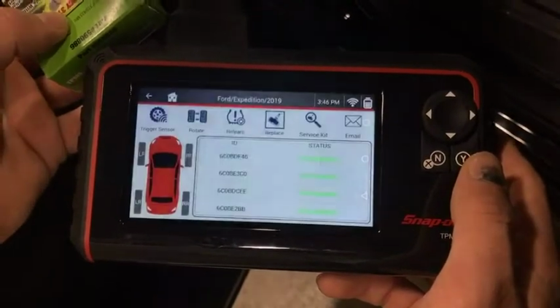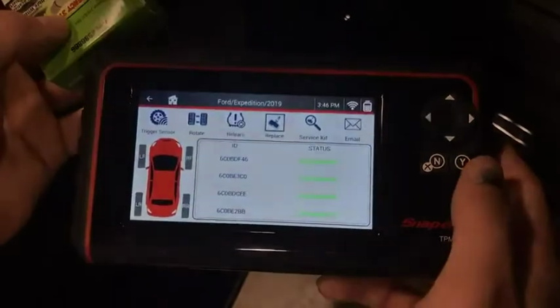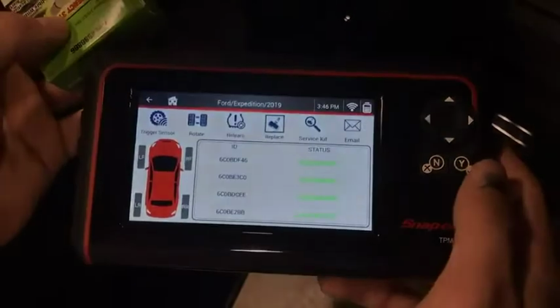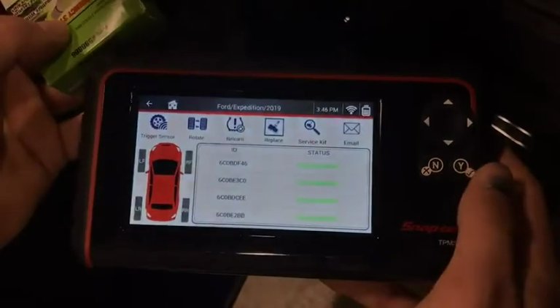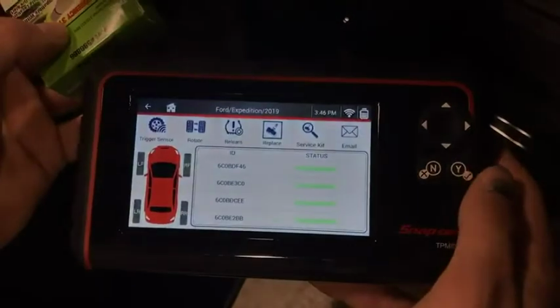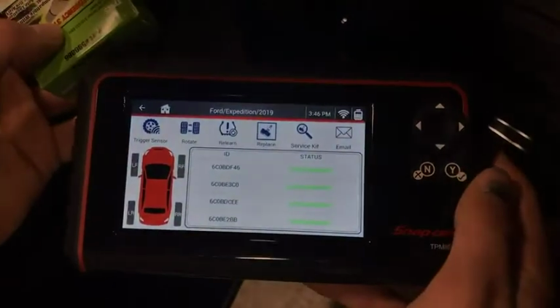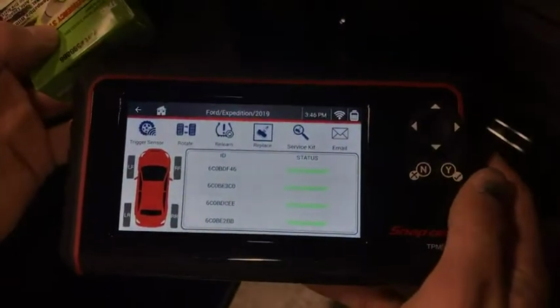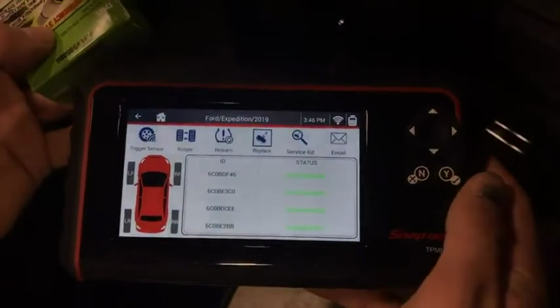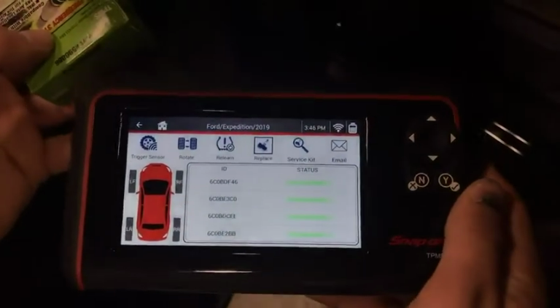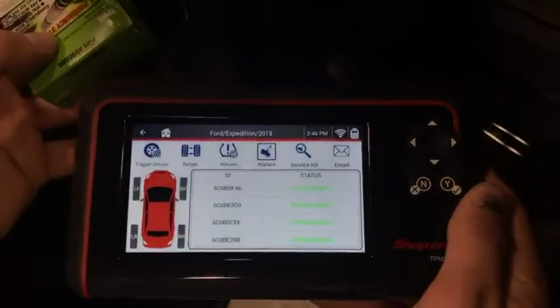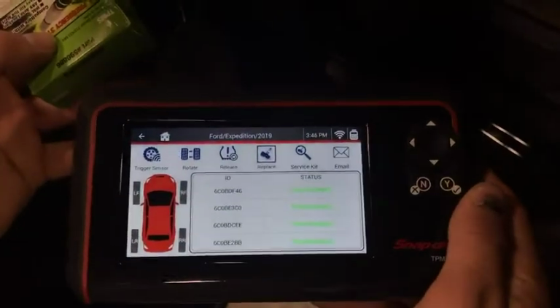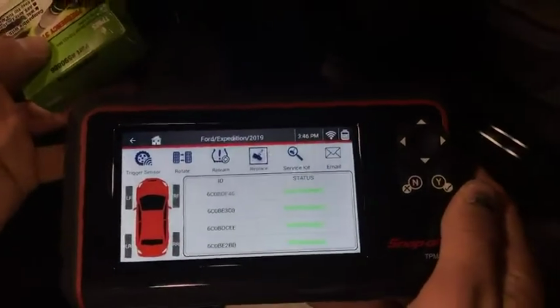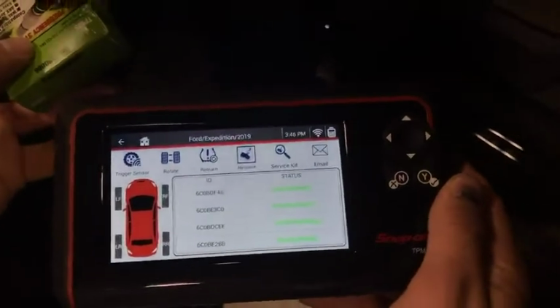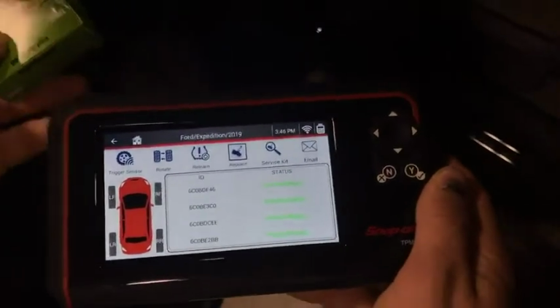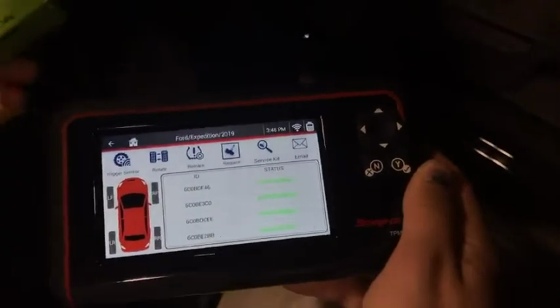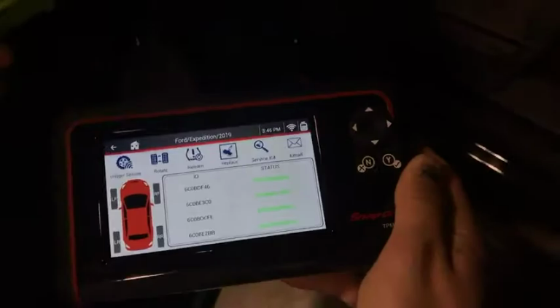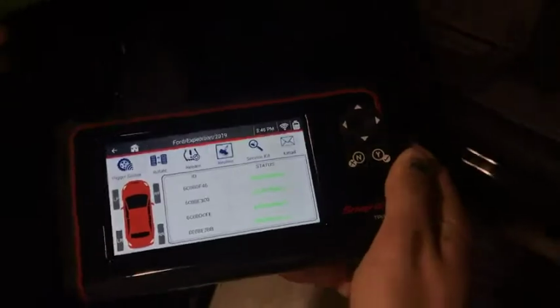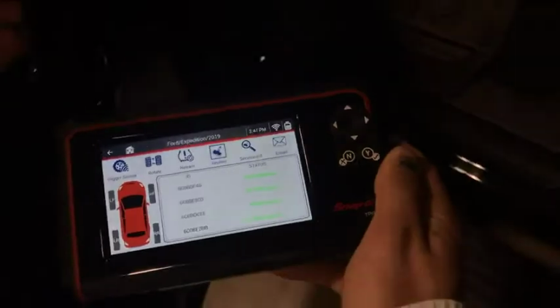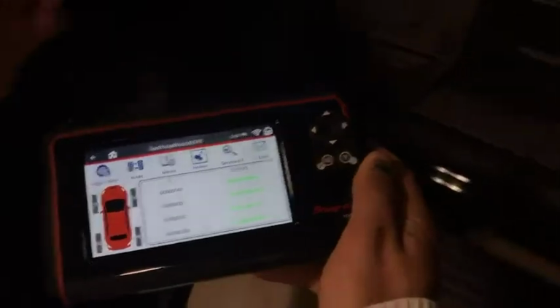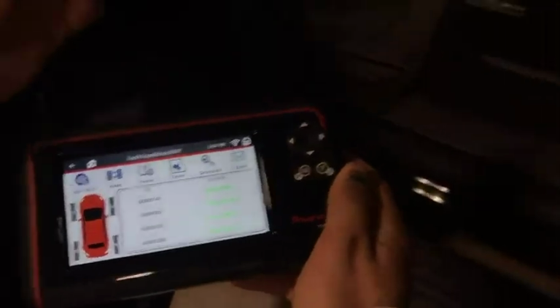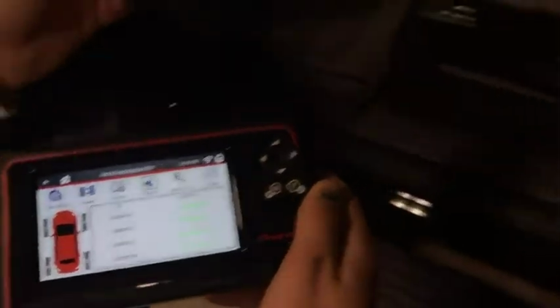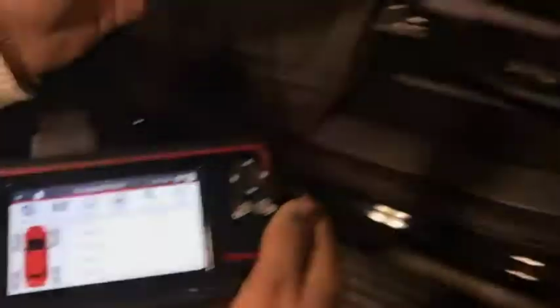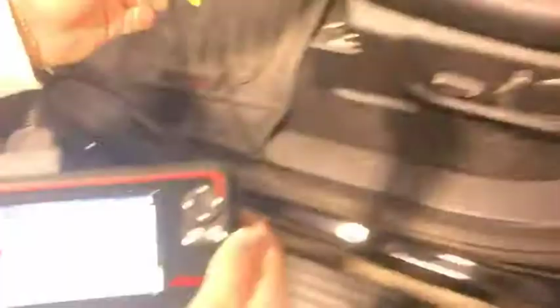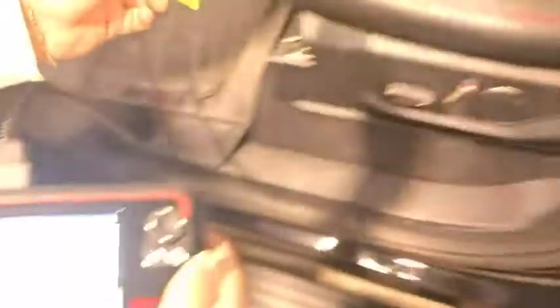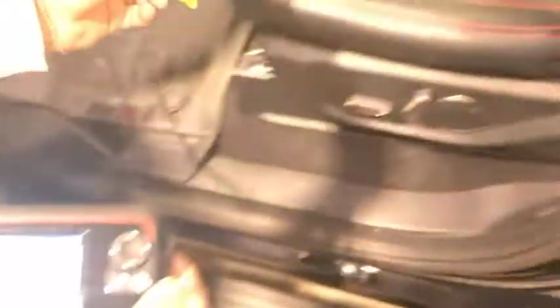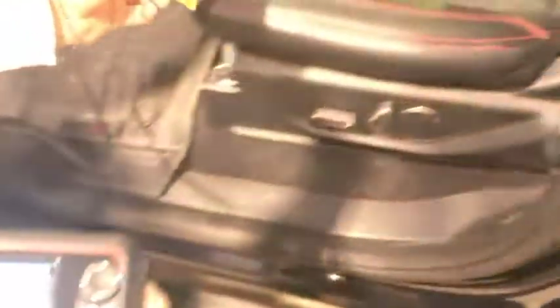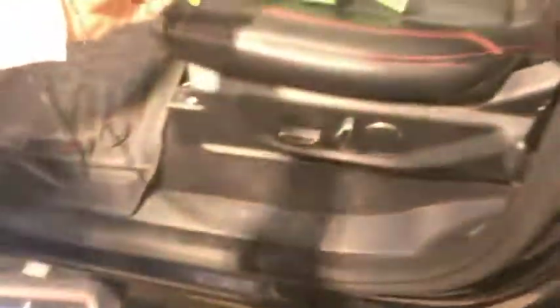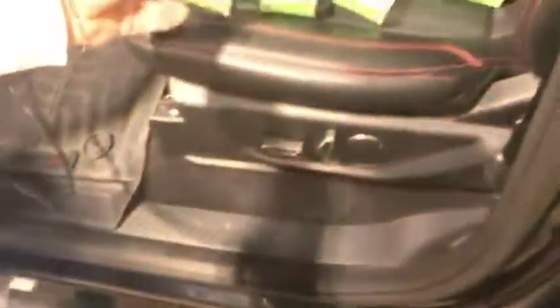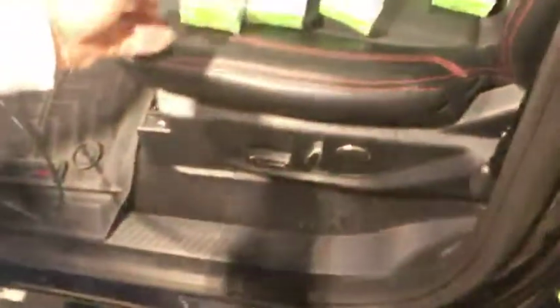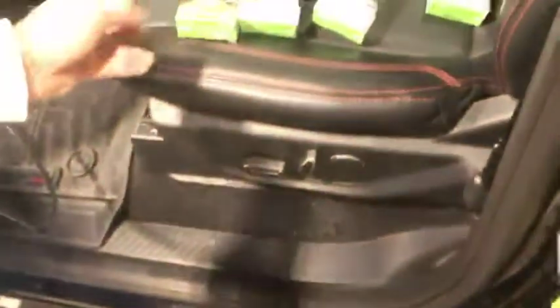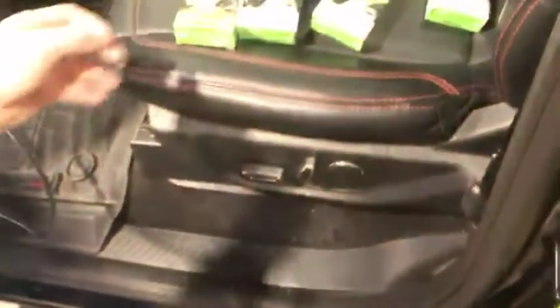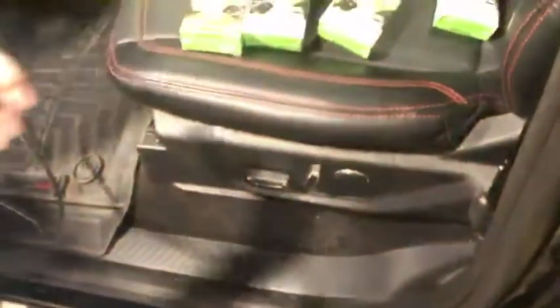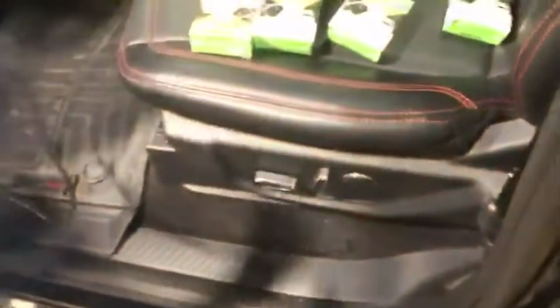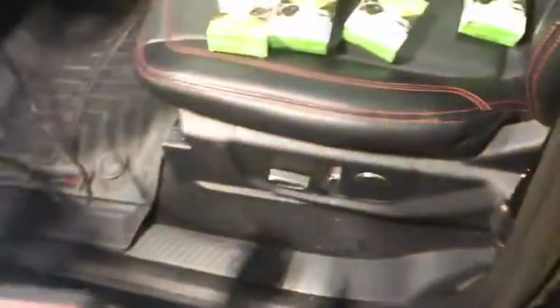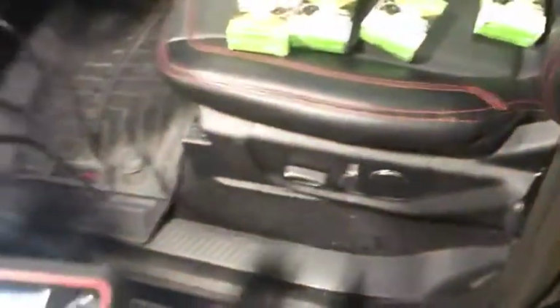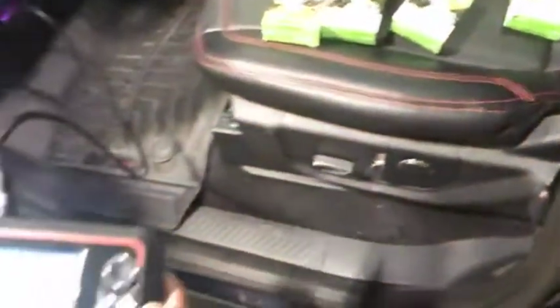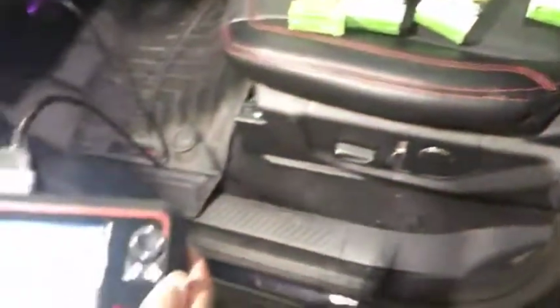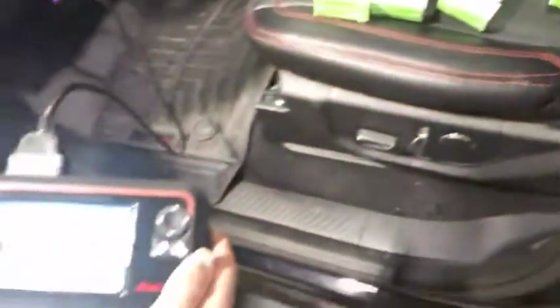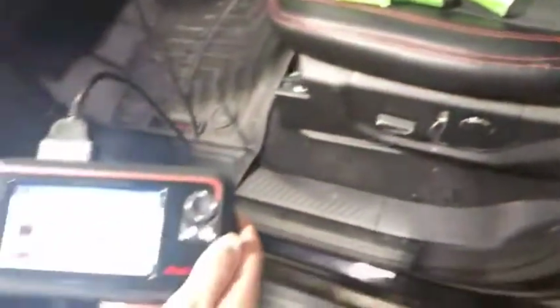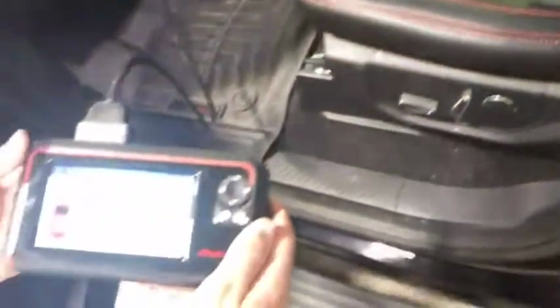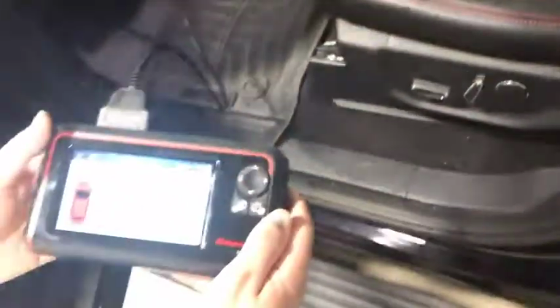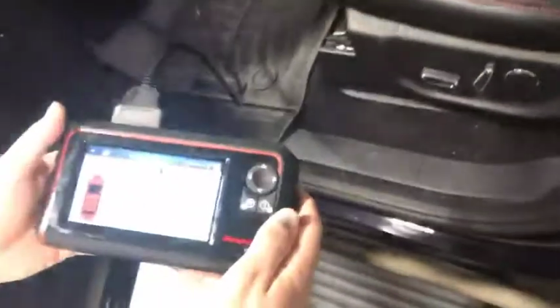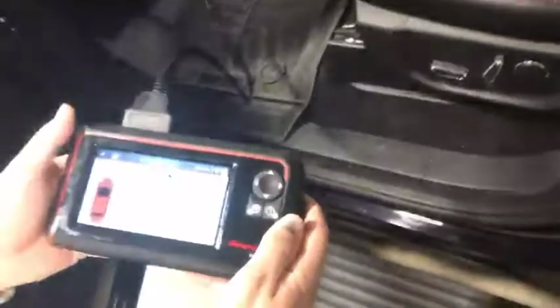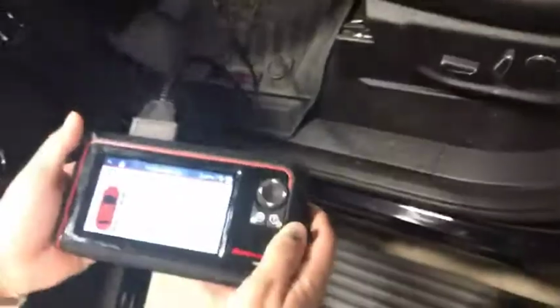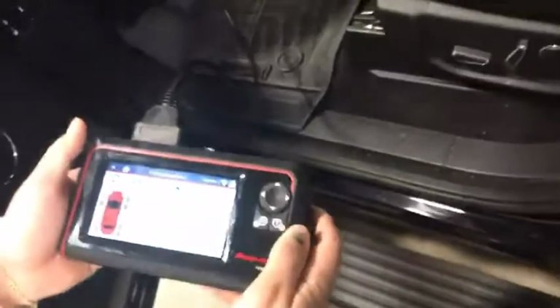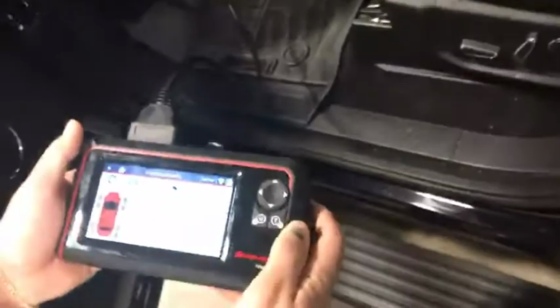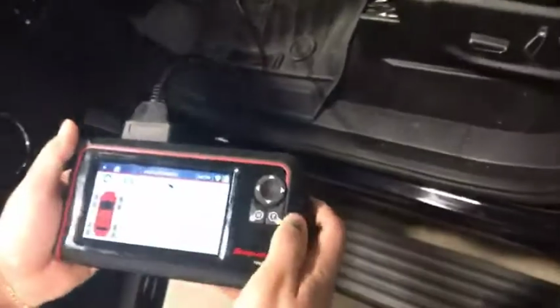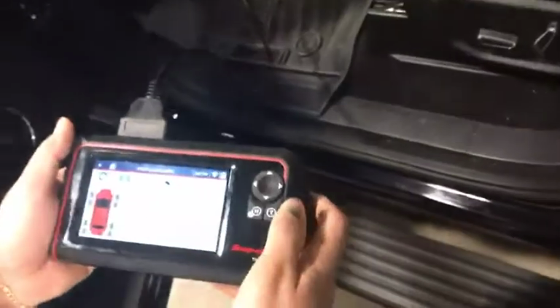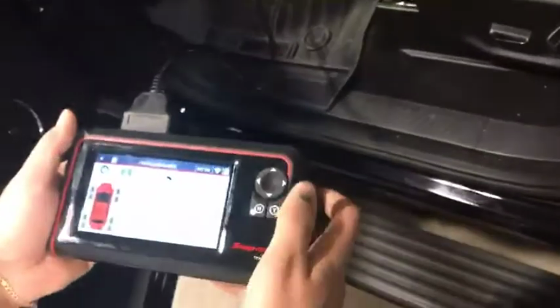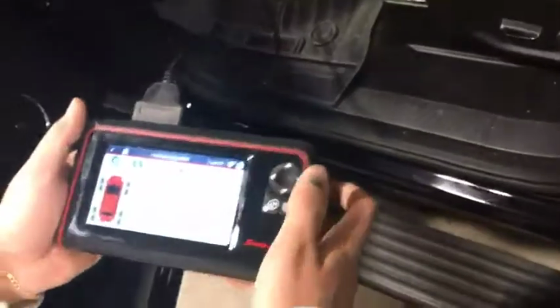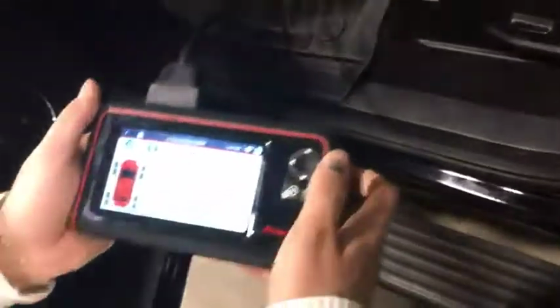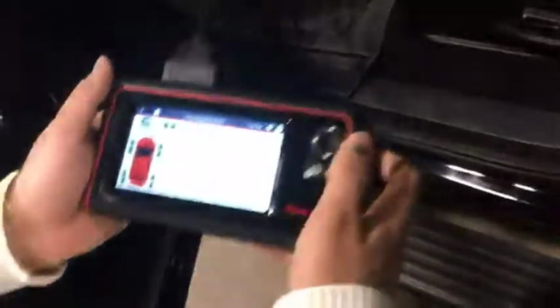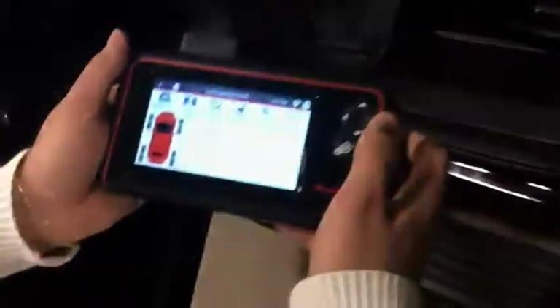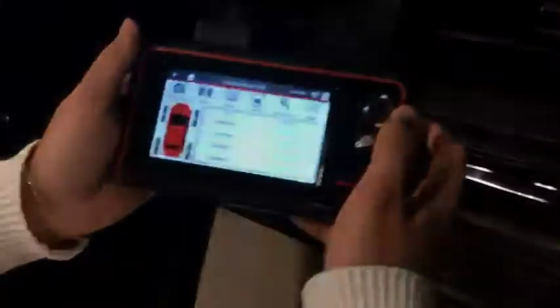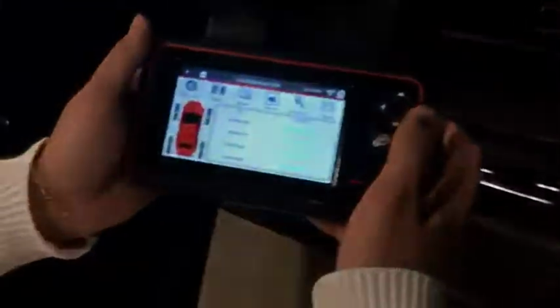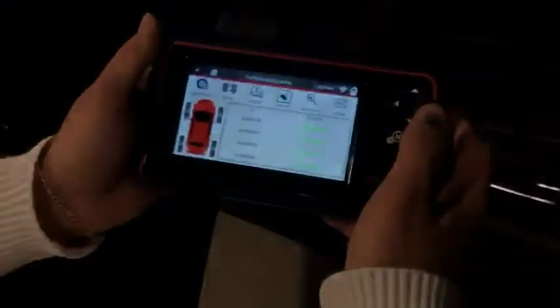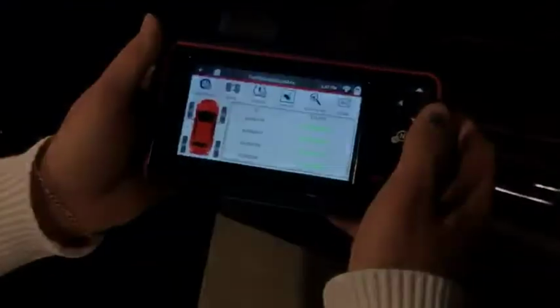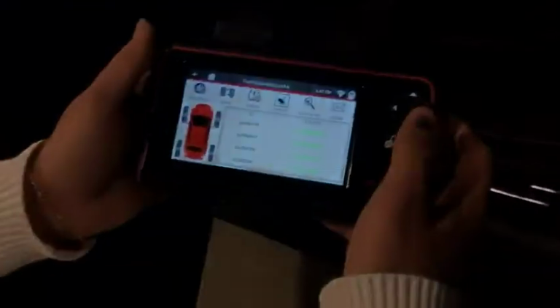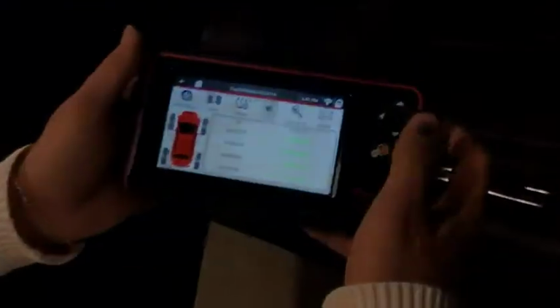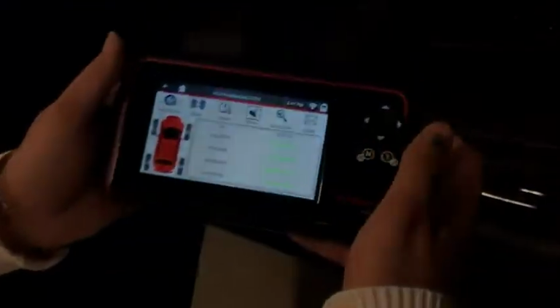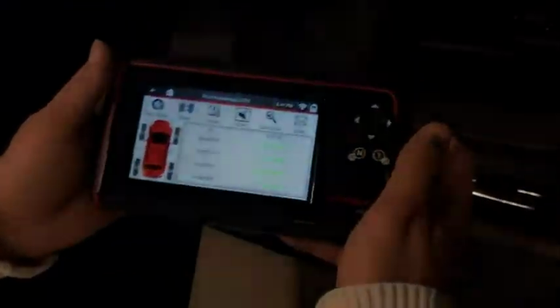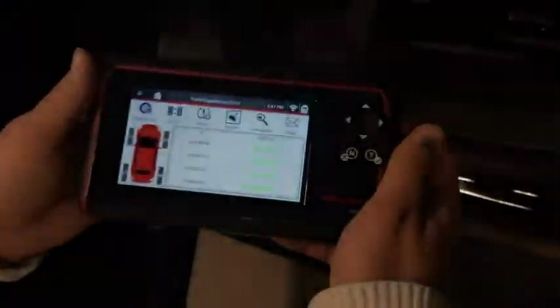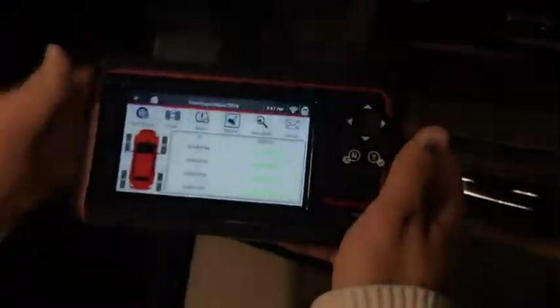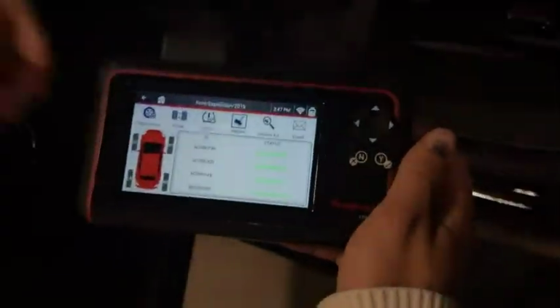Perfect. Now all these sensors are programmed with the same sensor IDs that were stored in the ECU already, and they're ready to be installed in the tire.